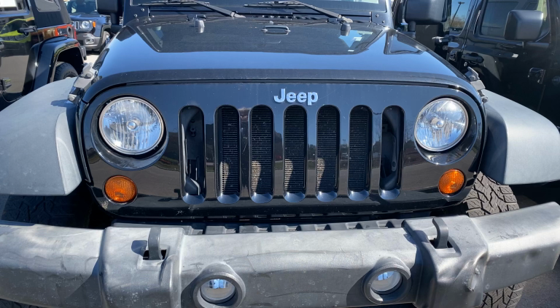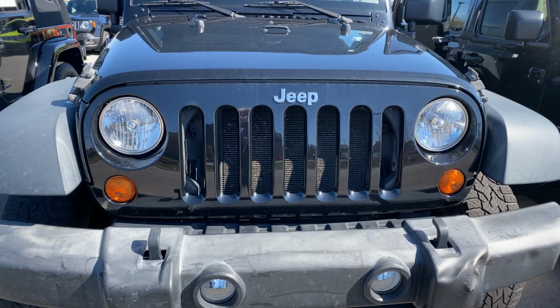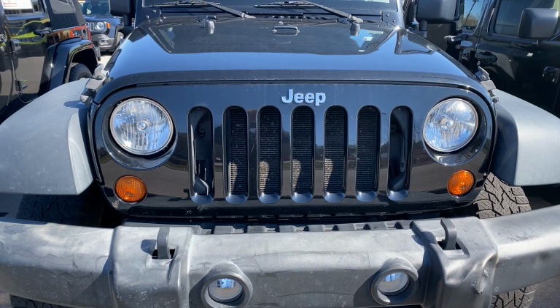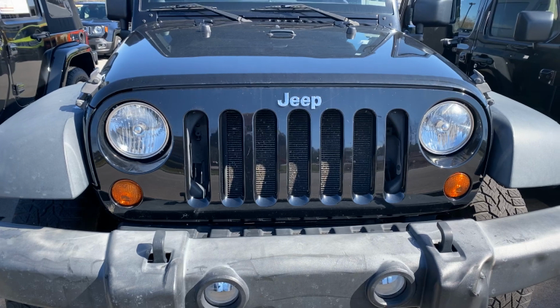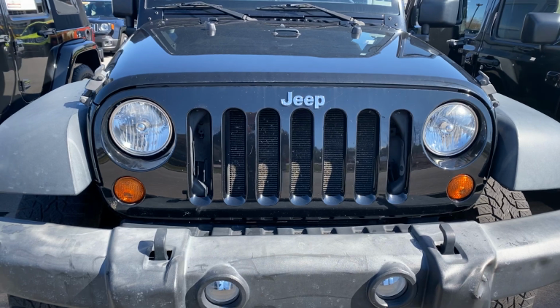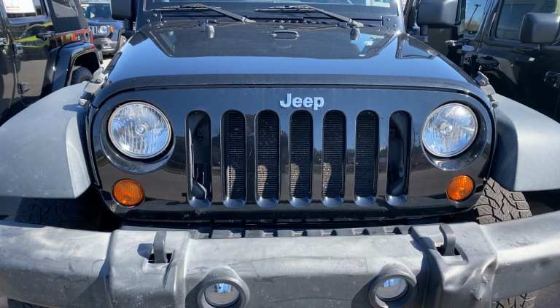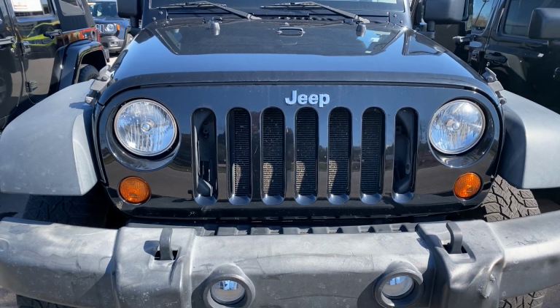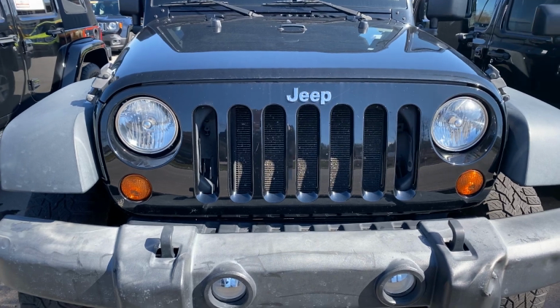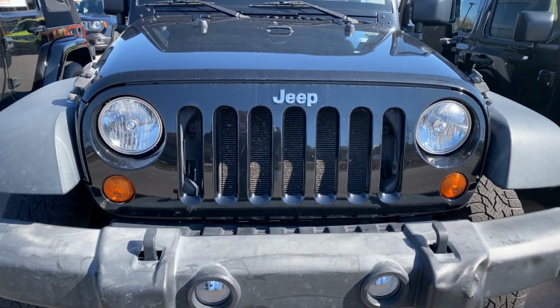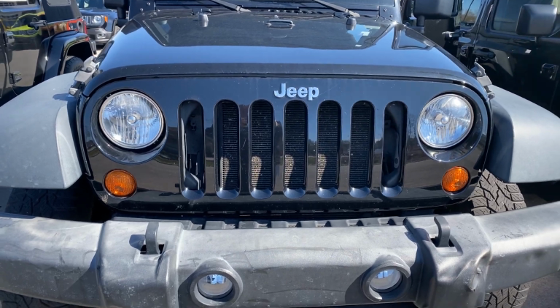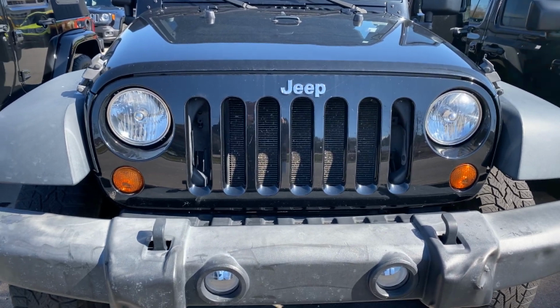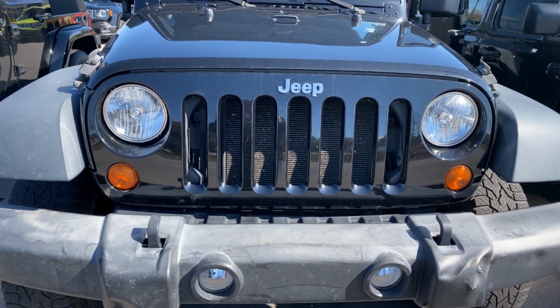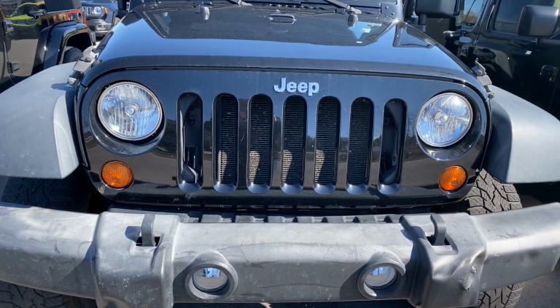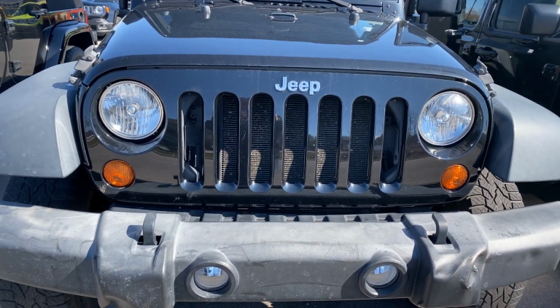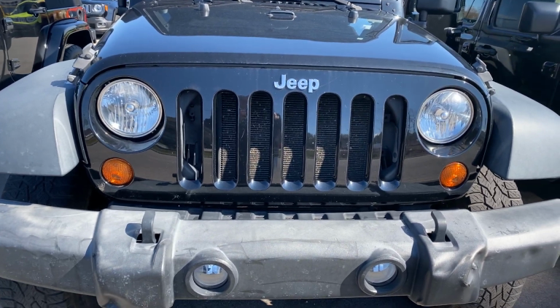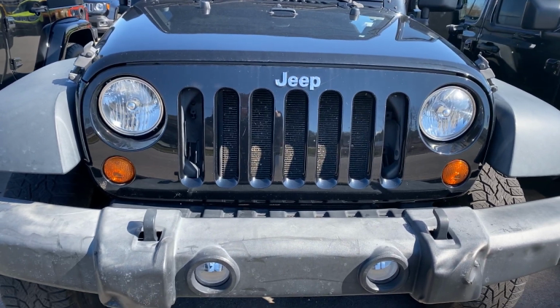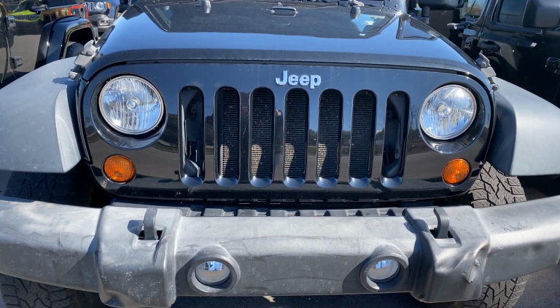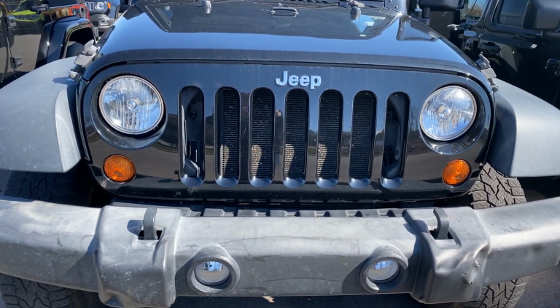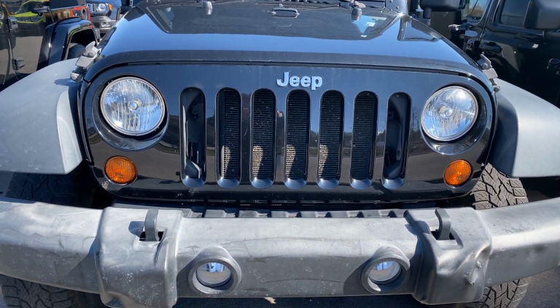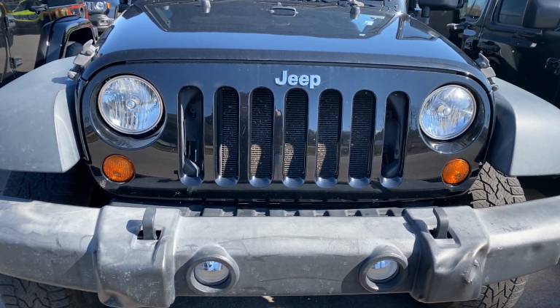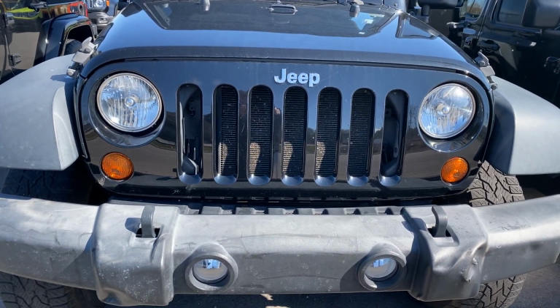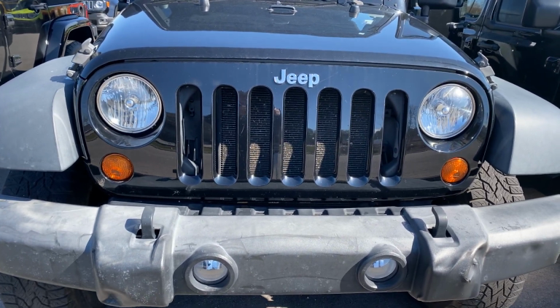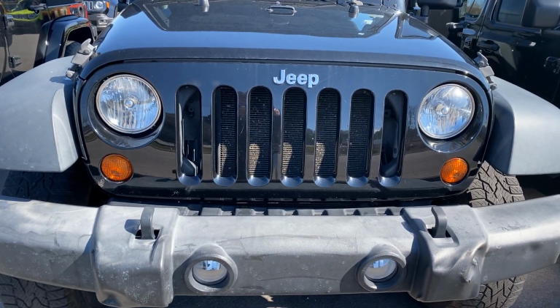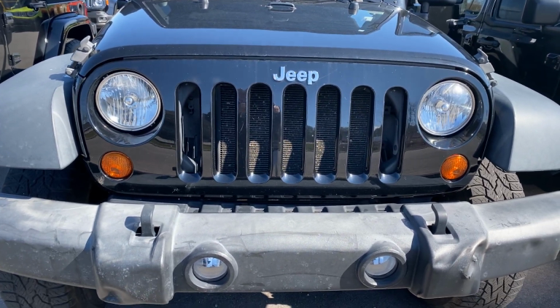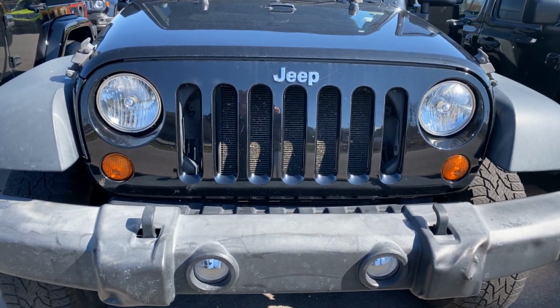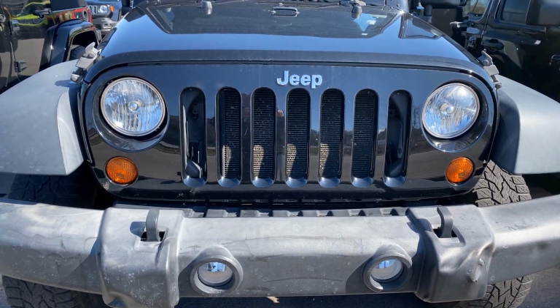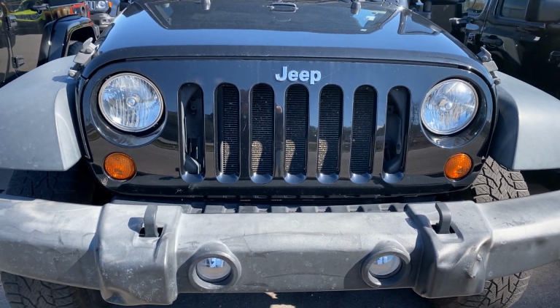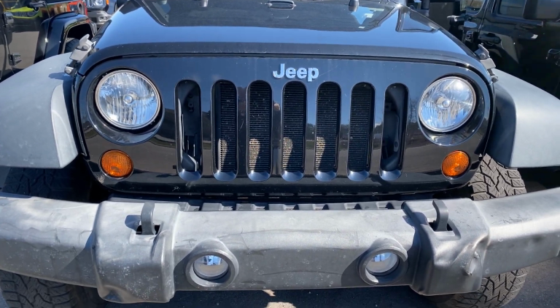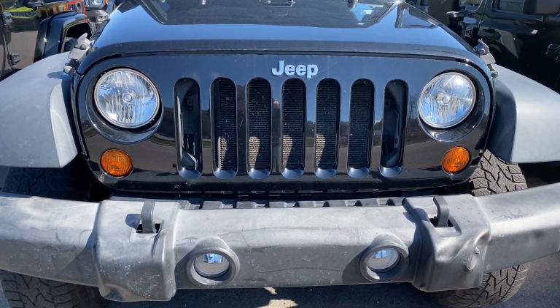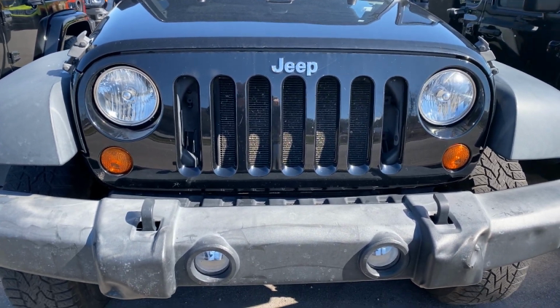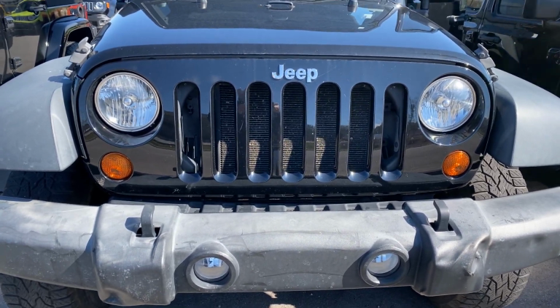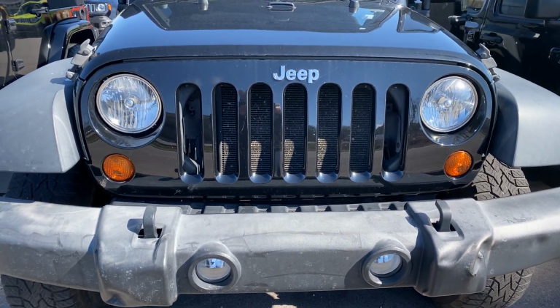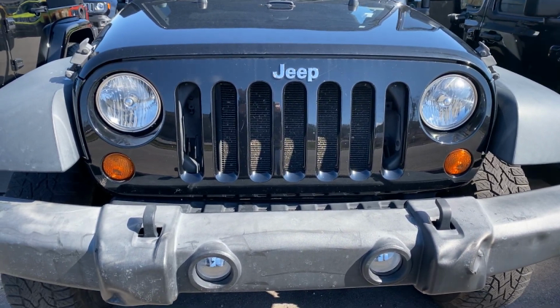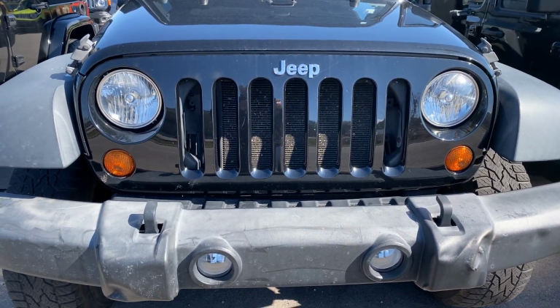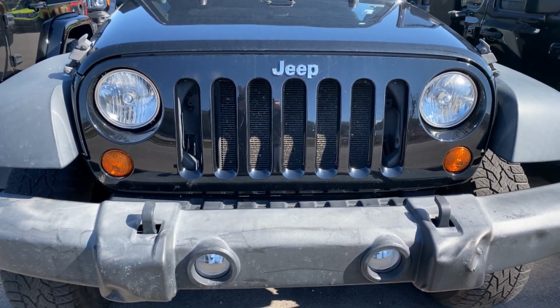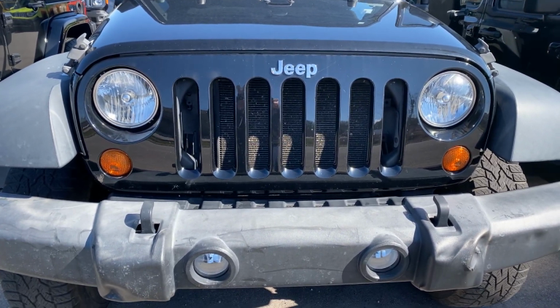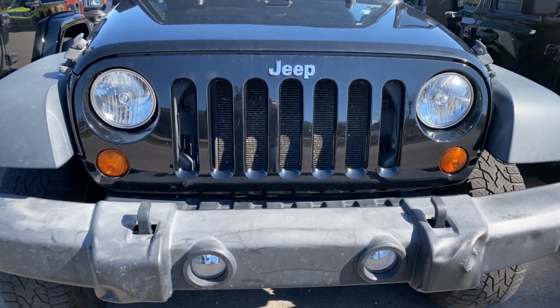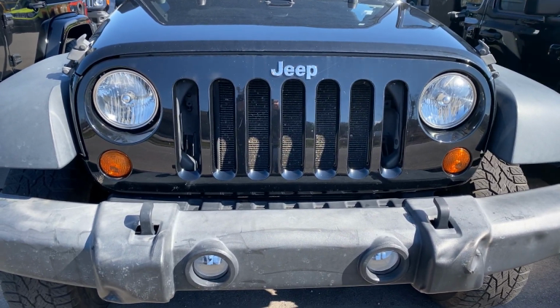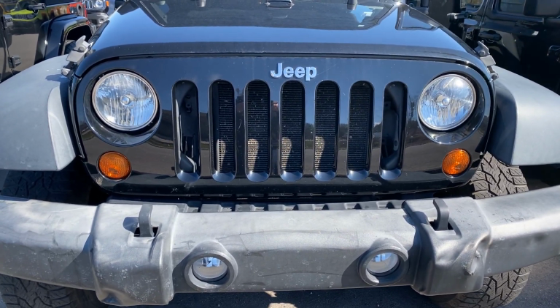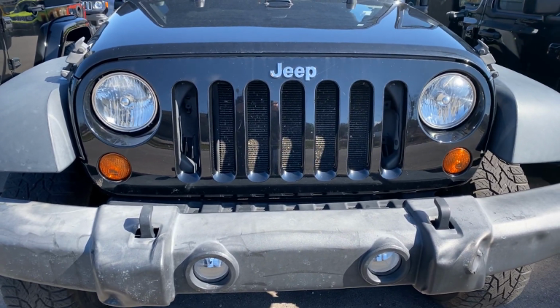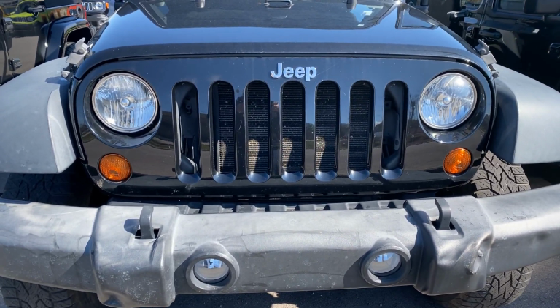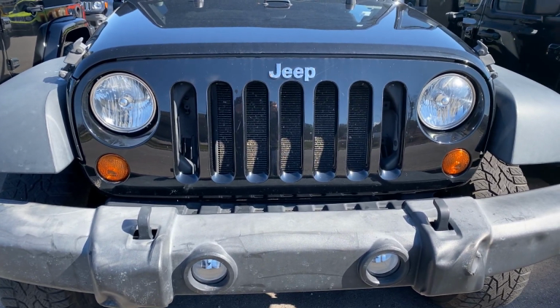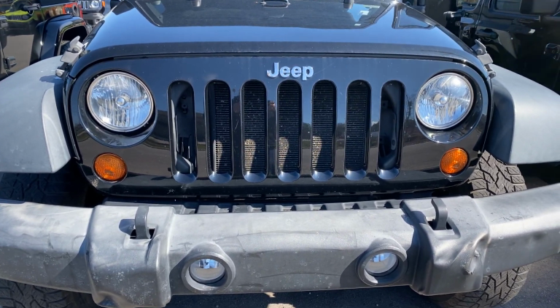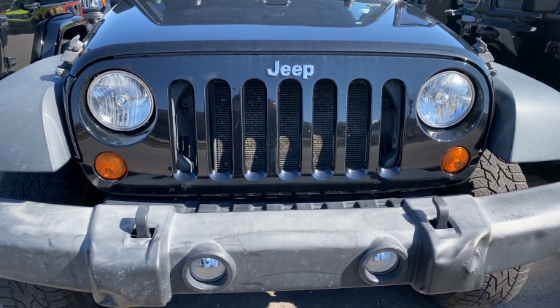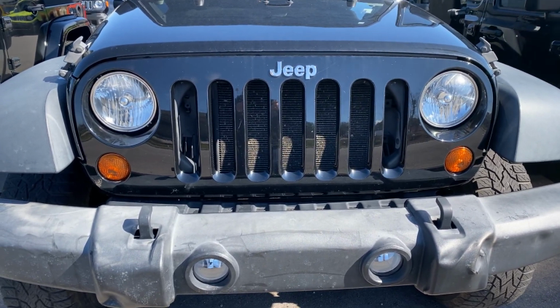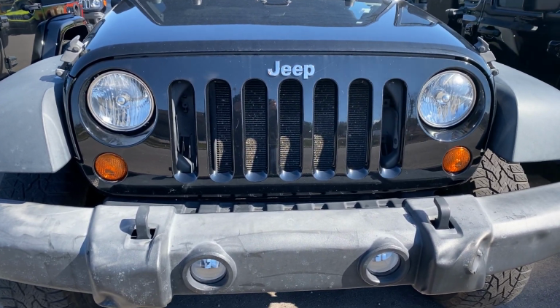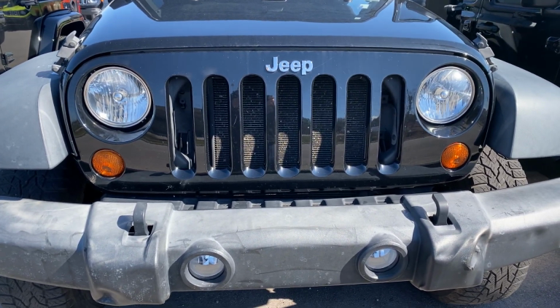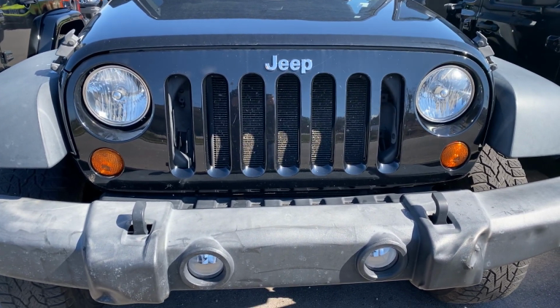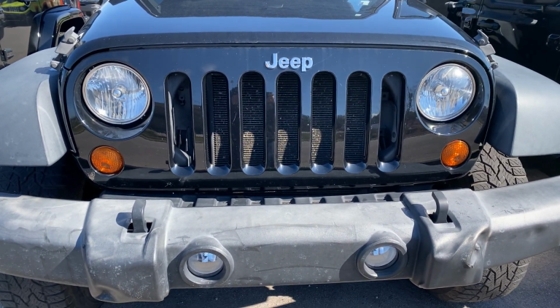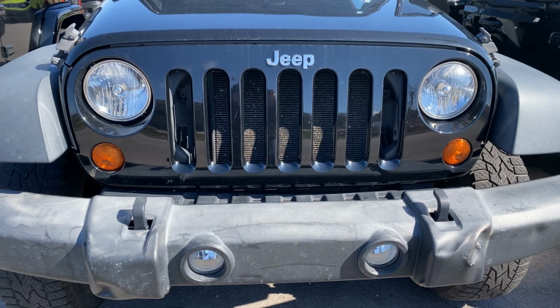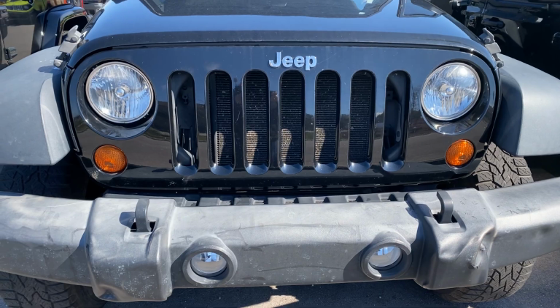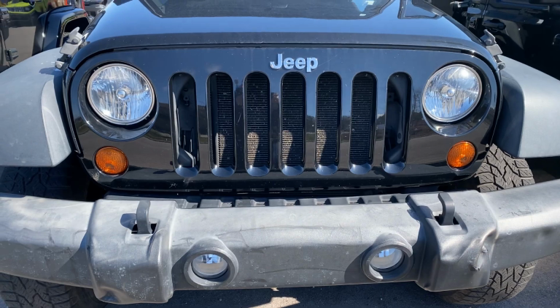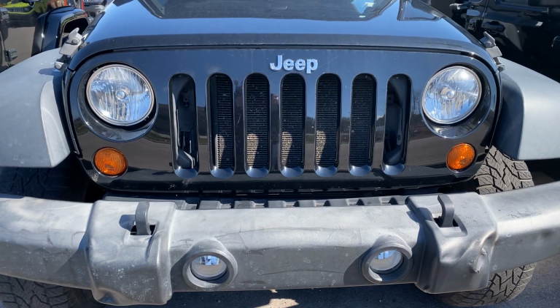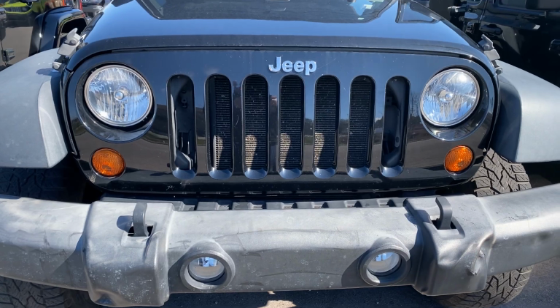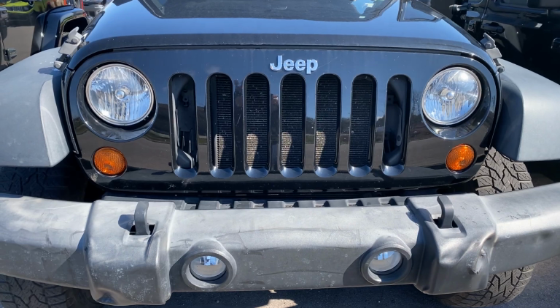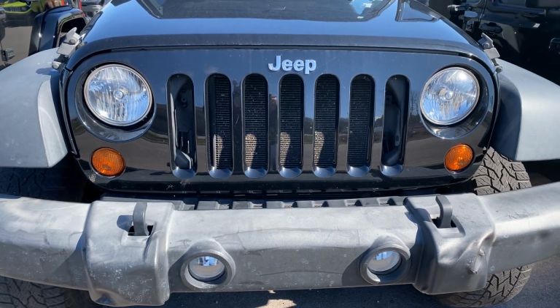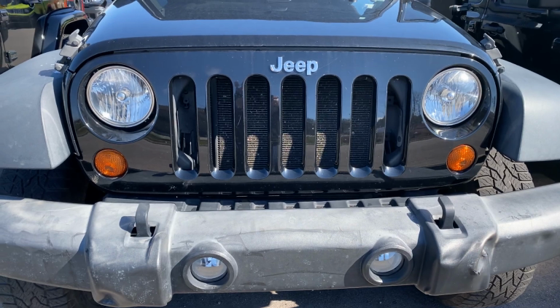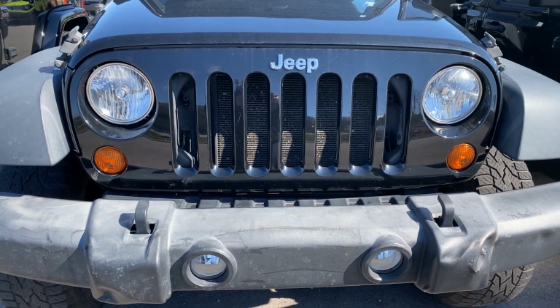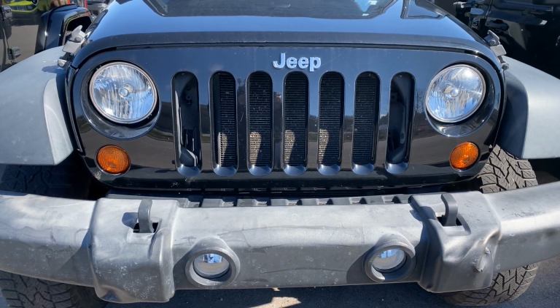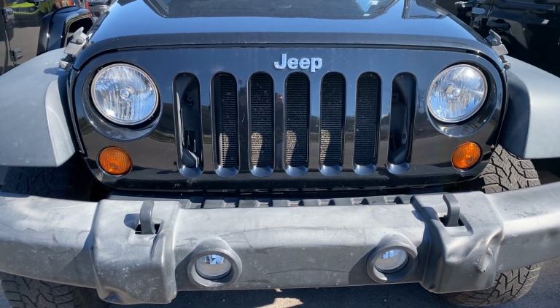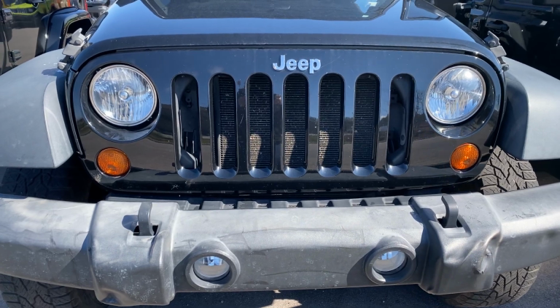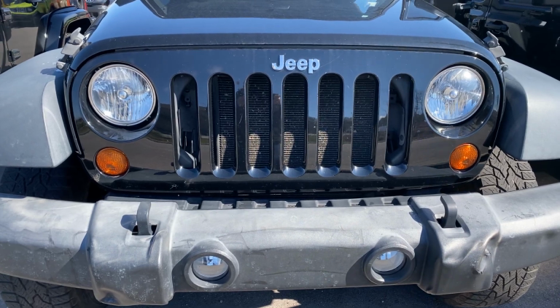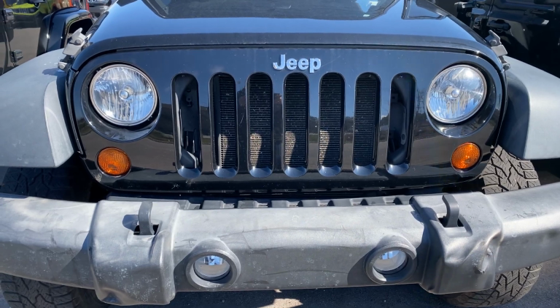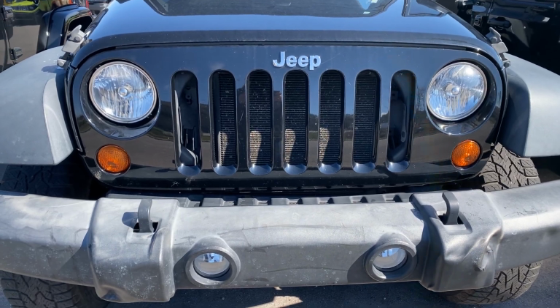Hi, my name is Mark Collins at Secret City Jeep in Oak Ridge. This is my 2012 Jeep Wrangler Unlimited Rubicon.